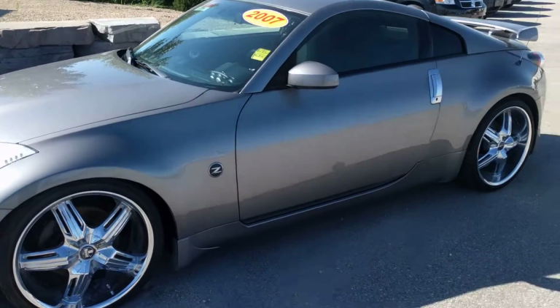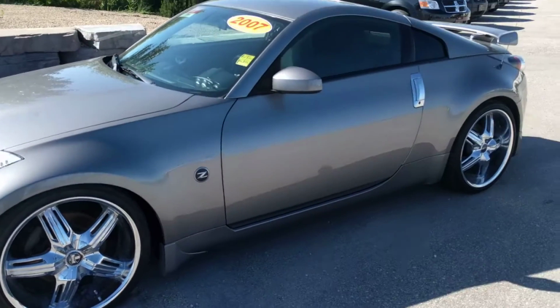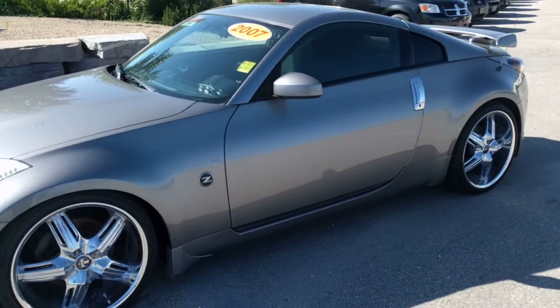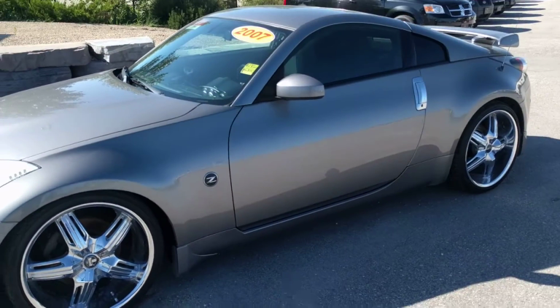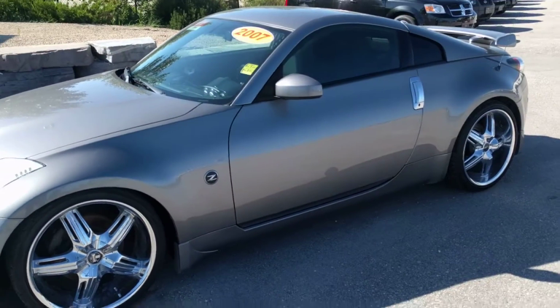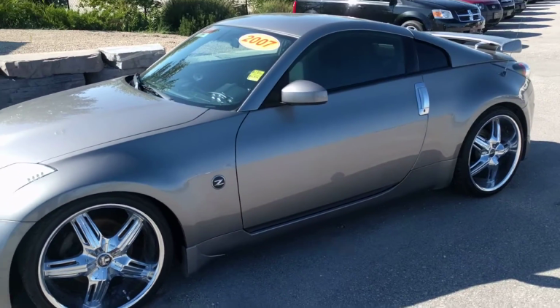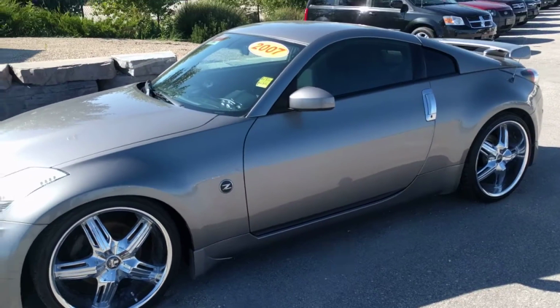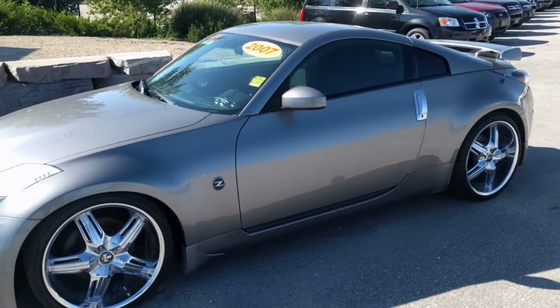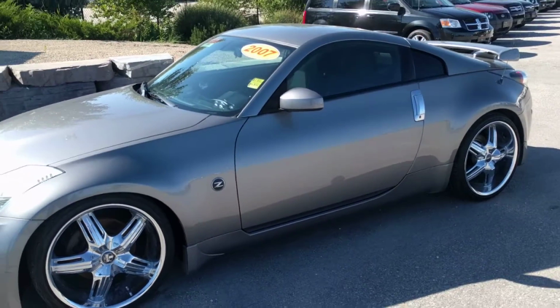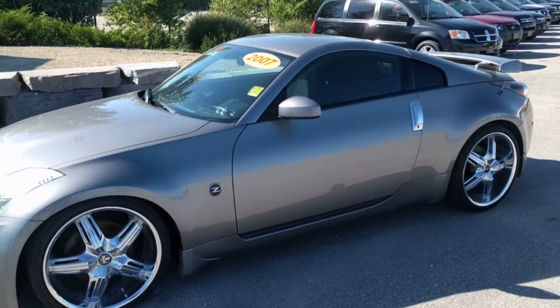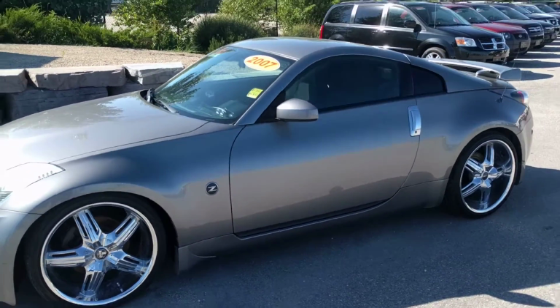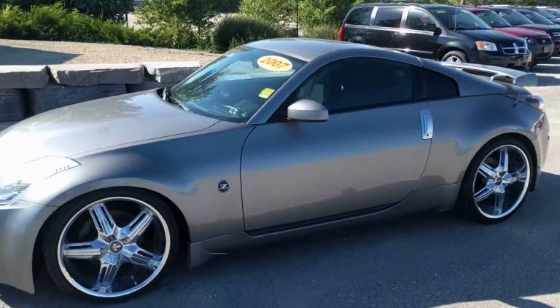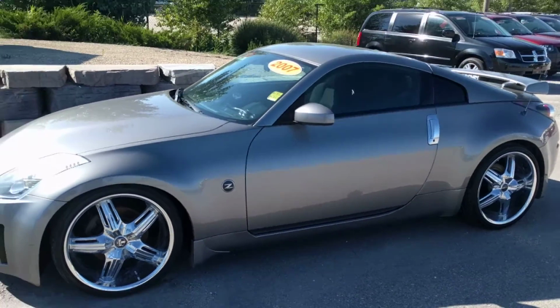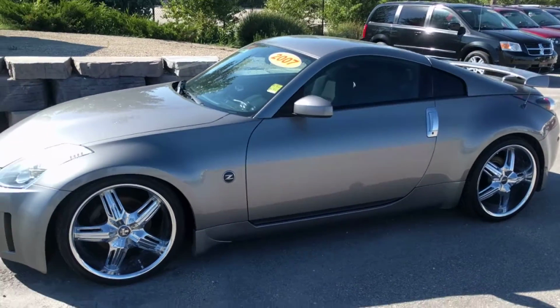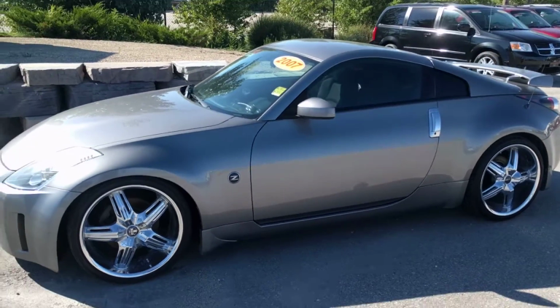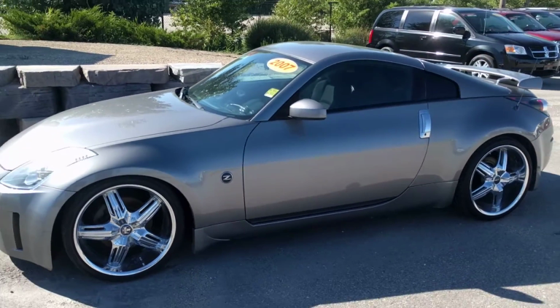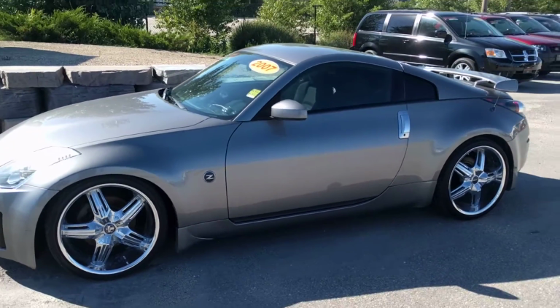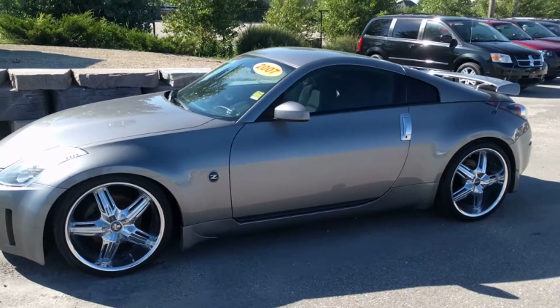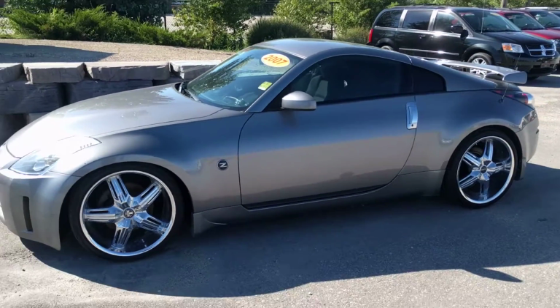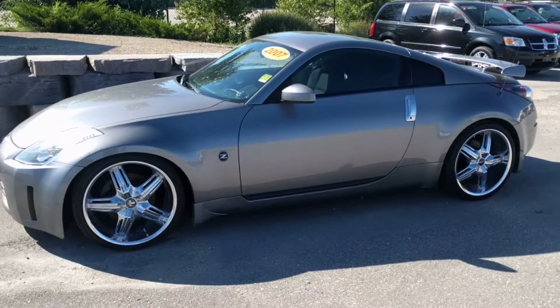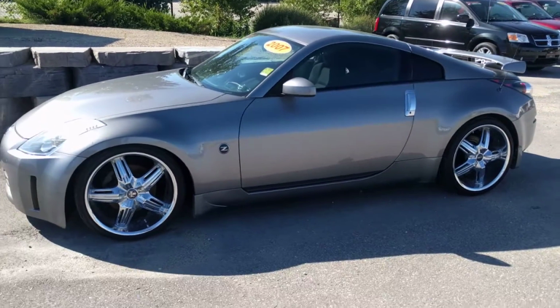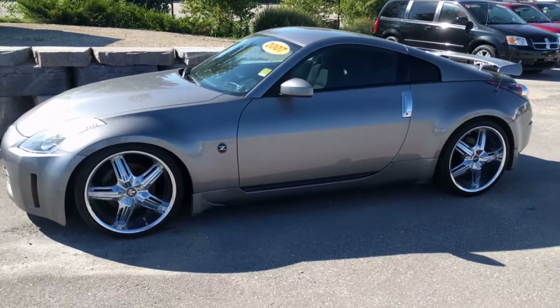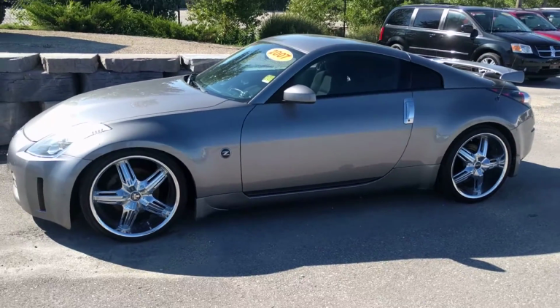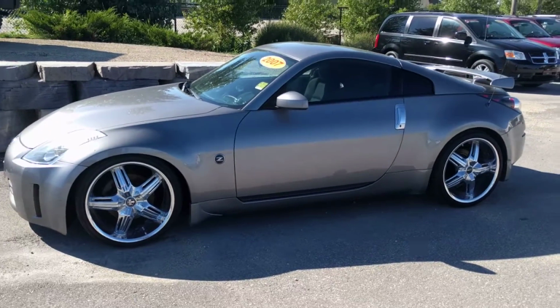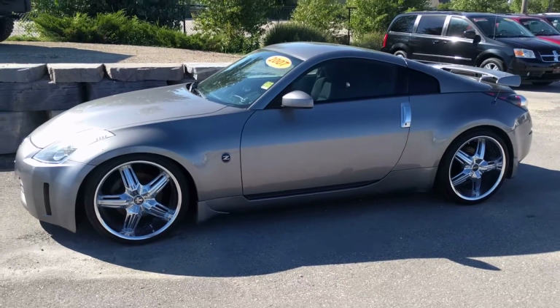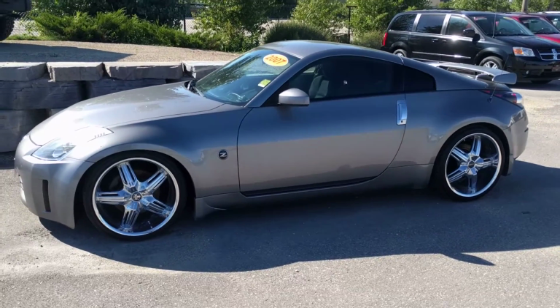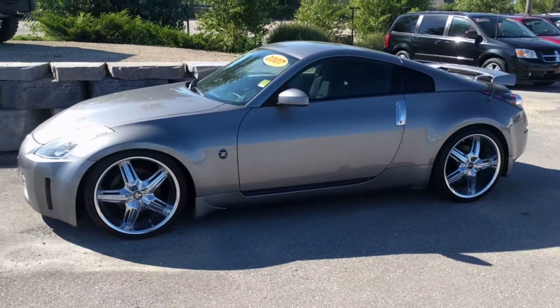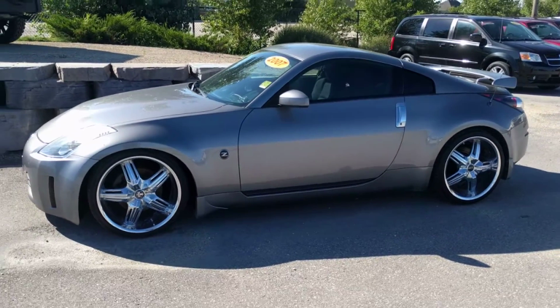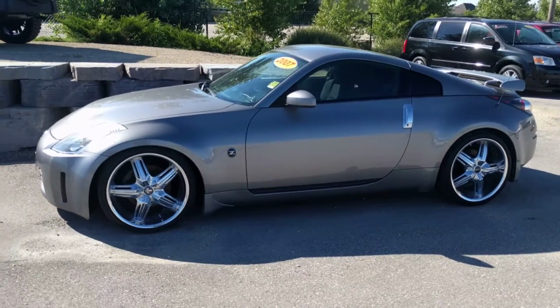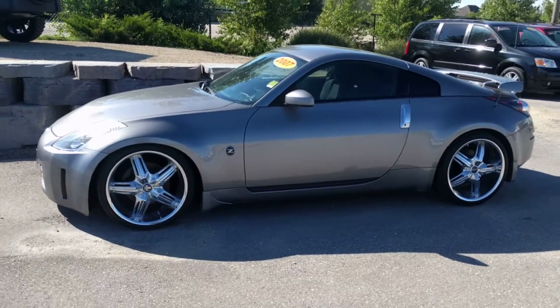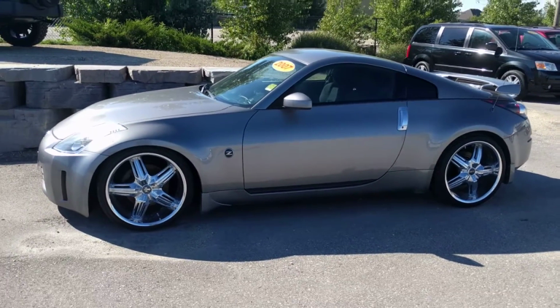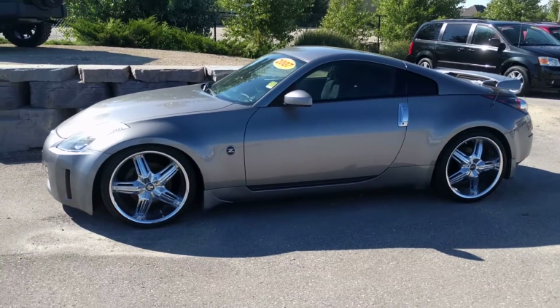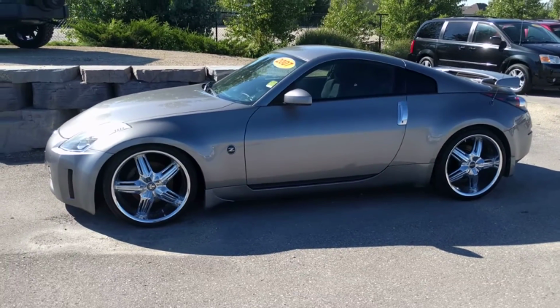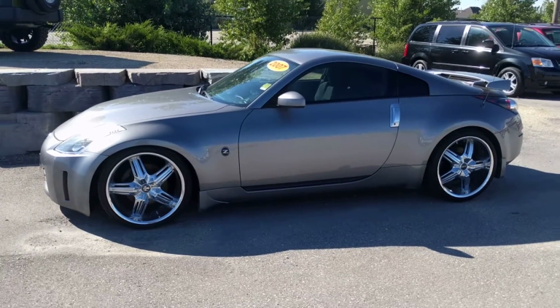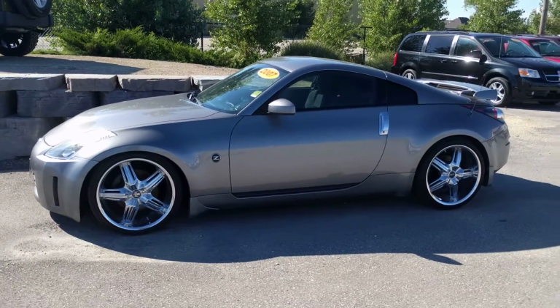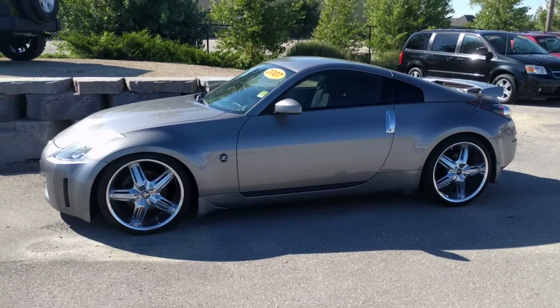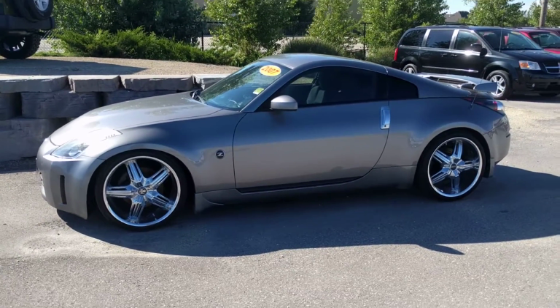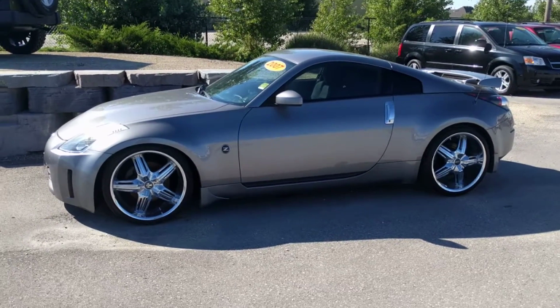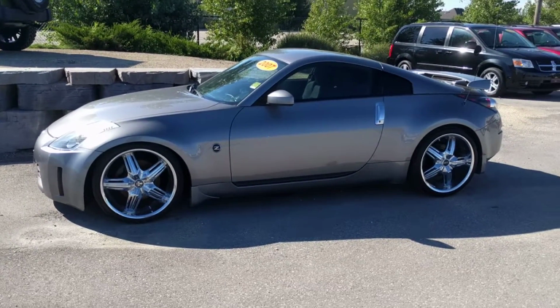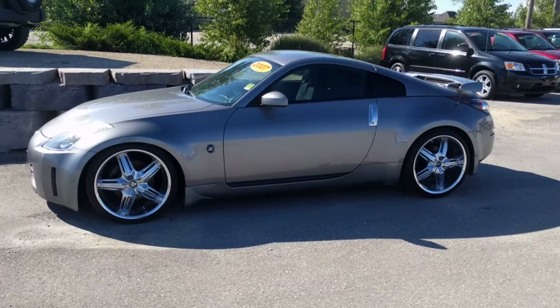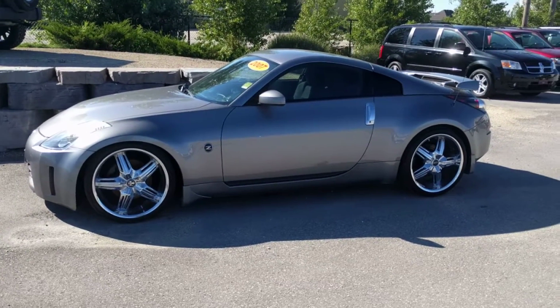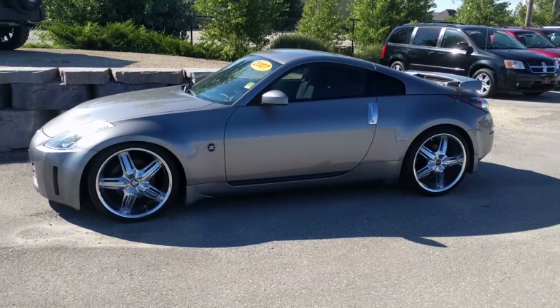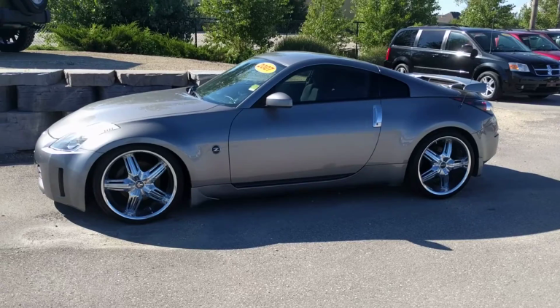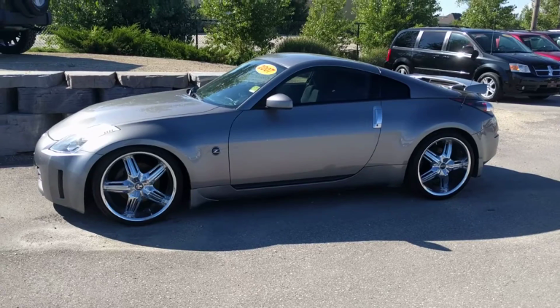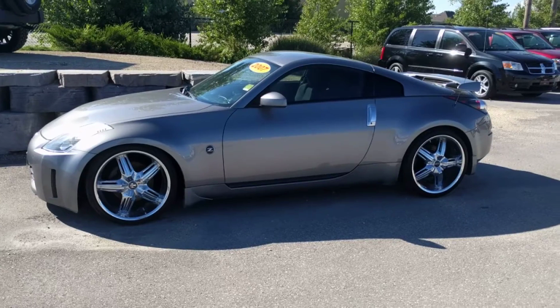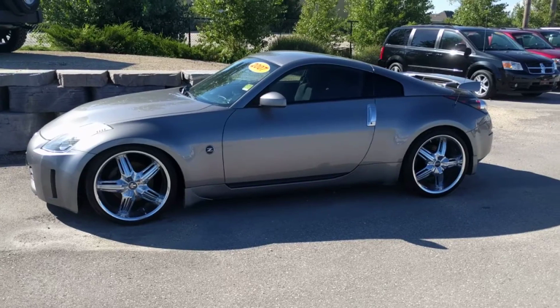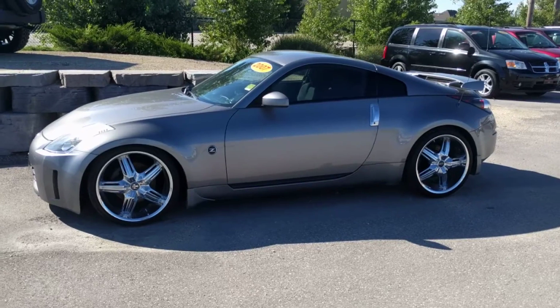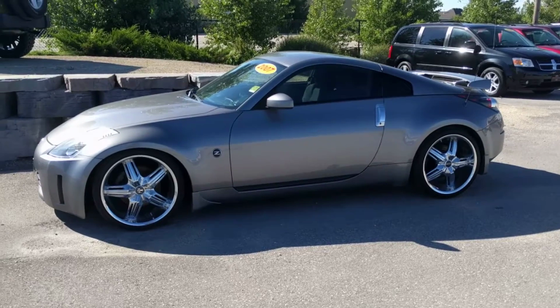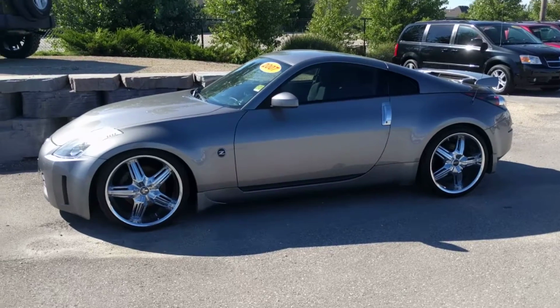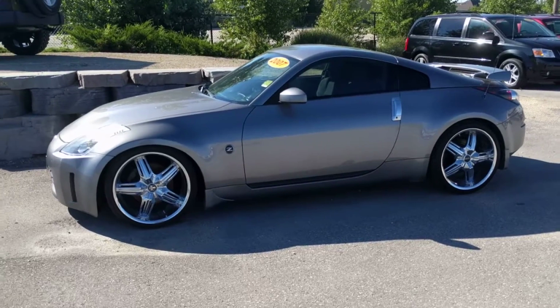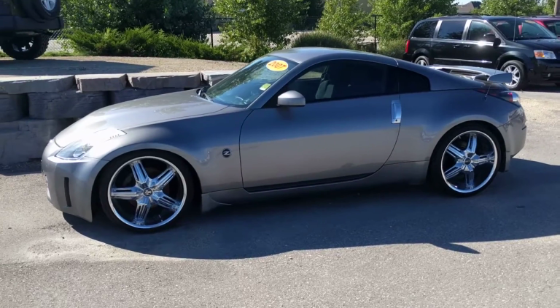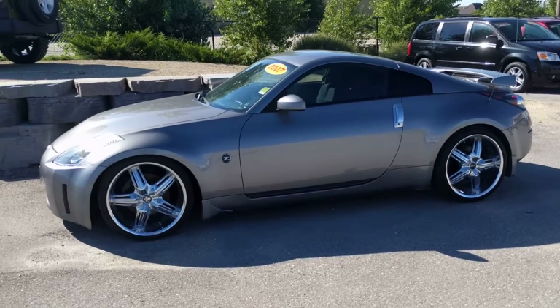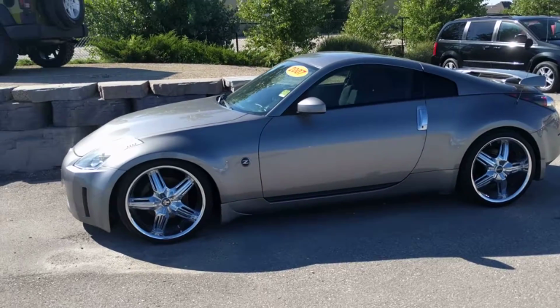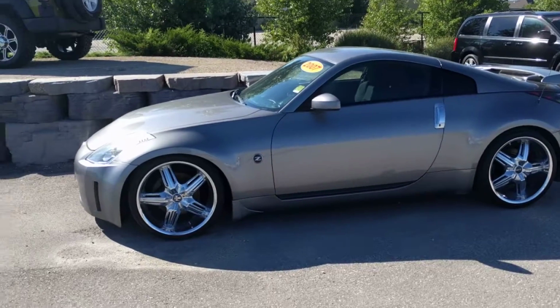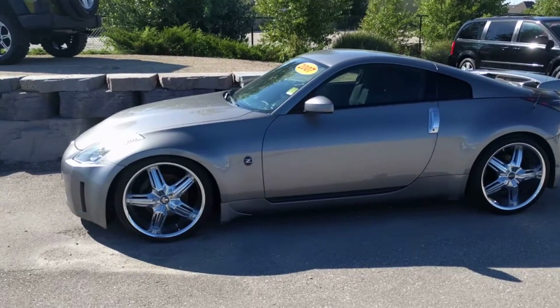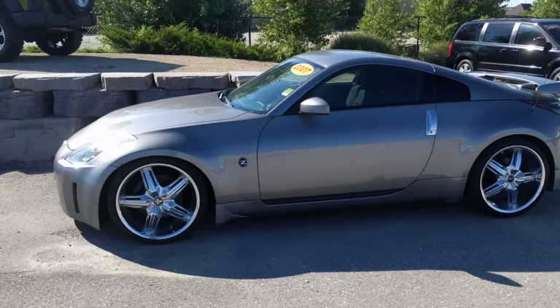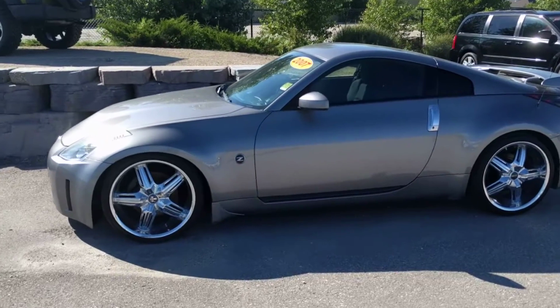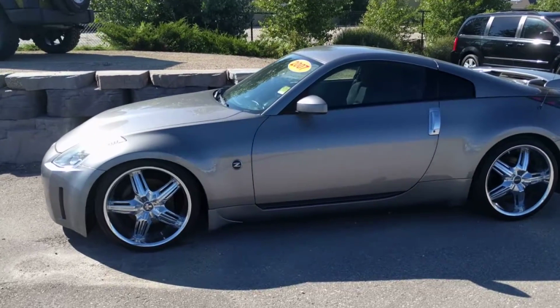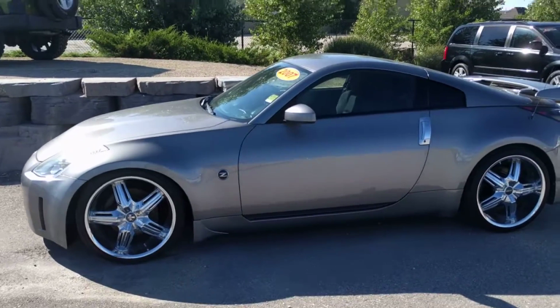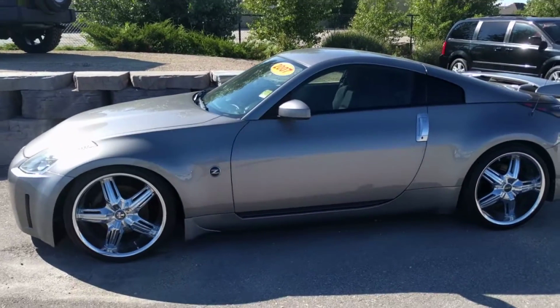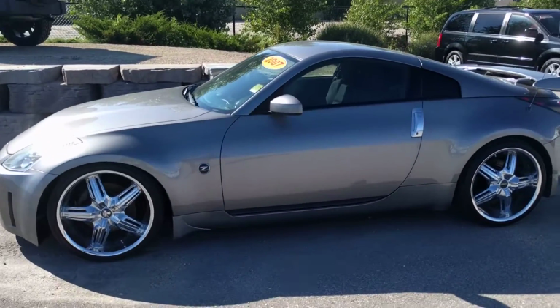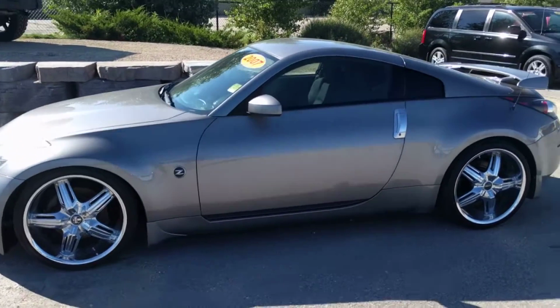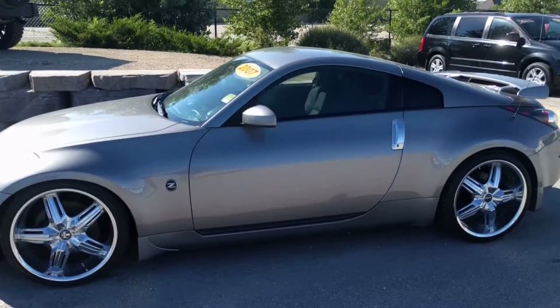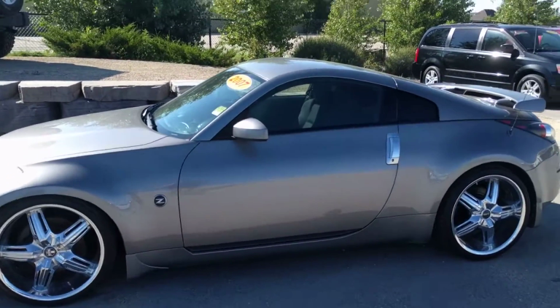Right off the bat, just a look at this thing — taking a step back, getting the whole thing into the camera view. Those wheels look impeccable on it. Let's take a look at the inside.